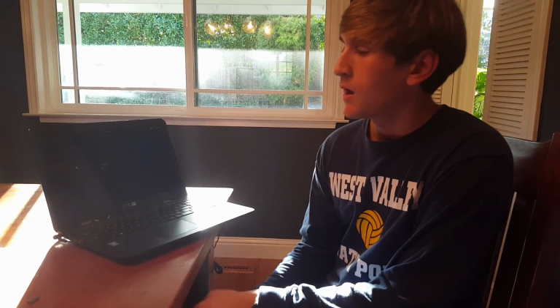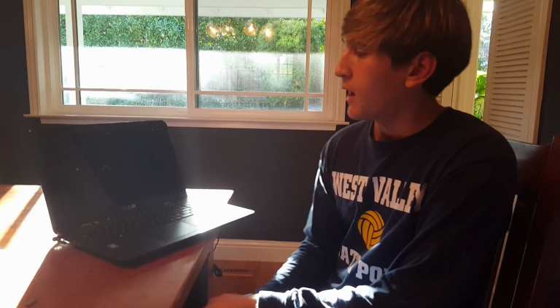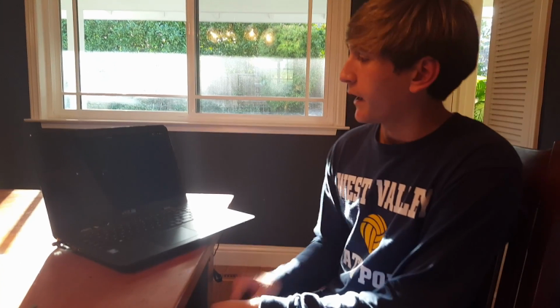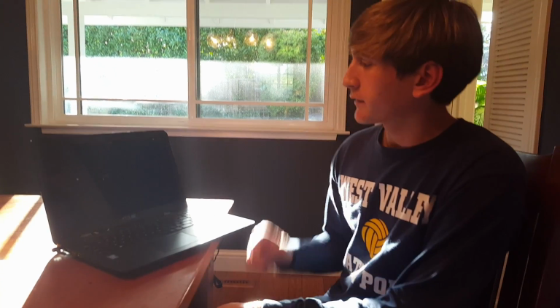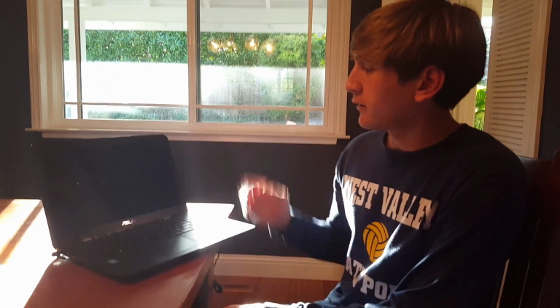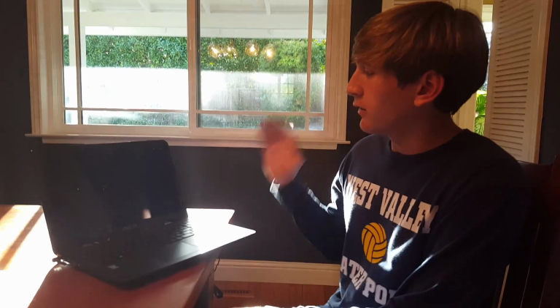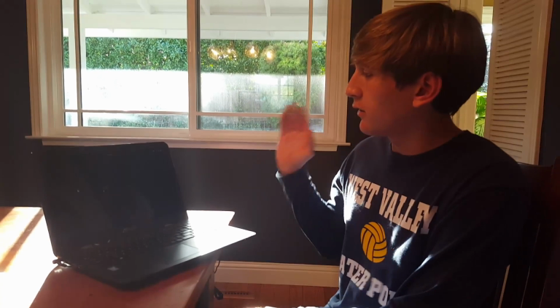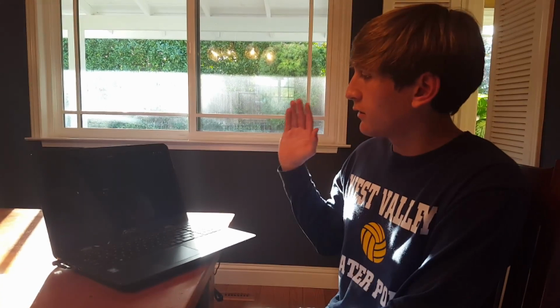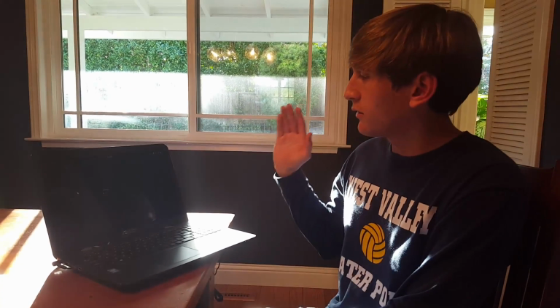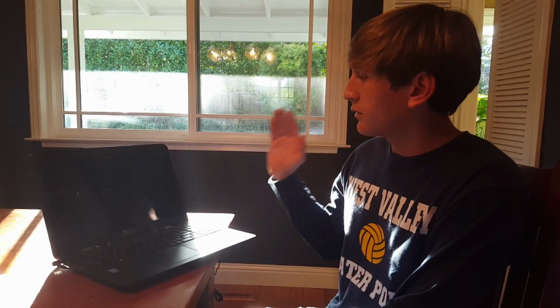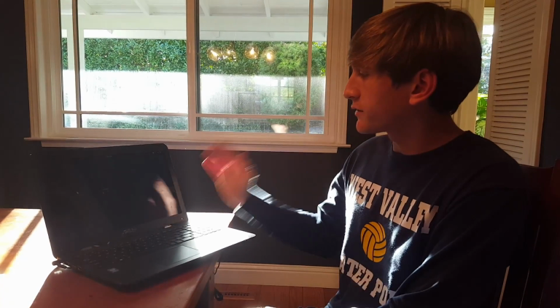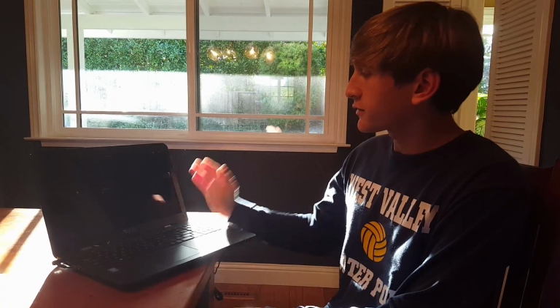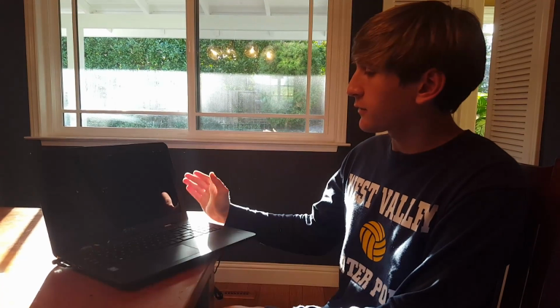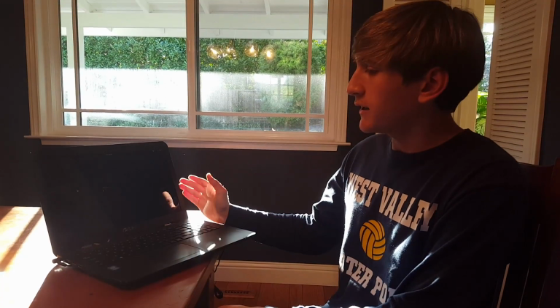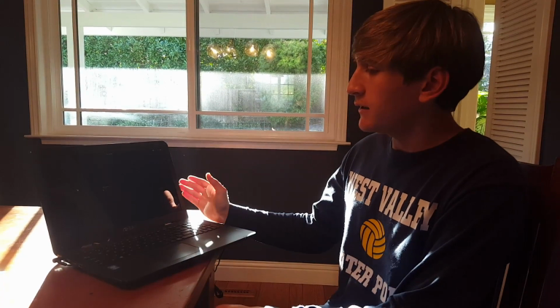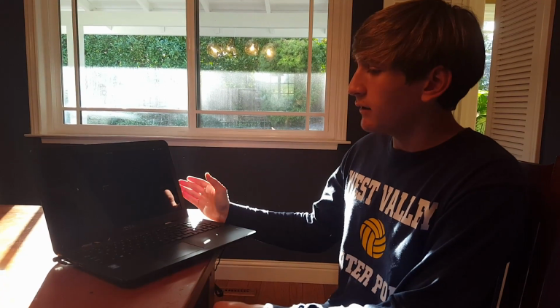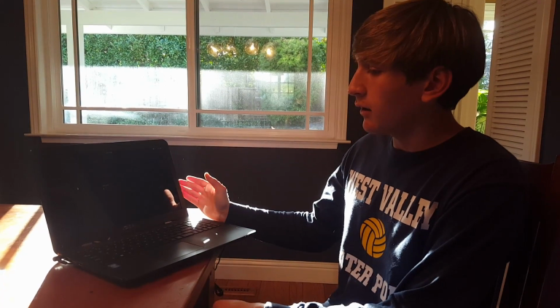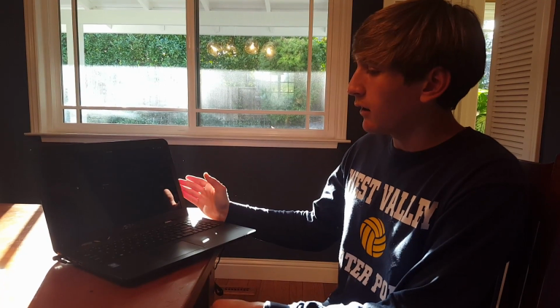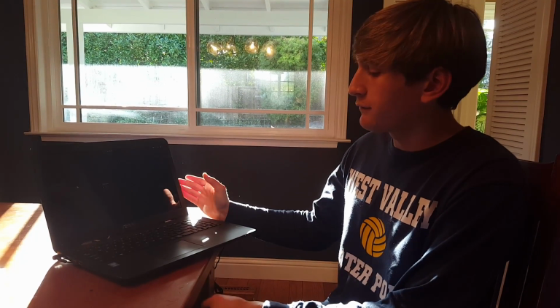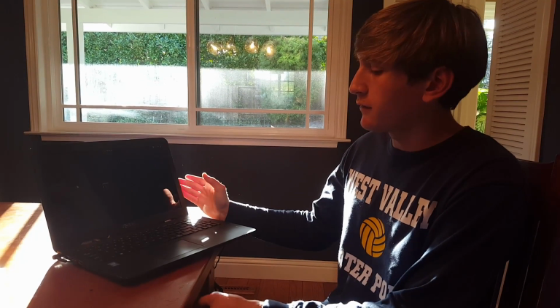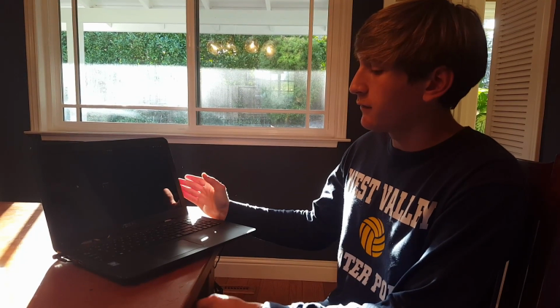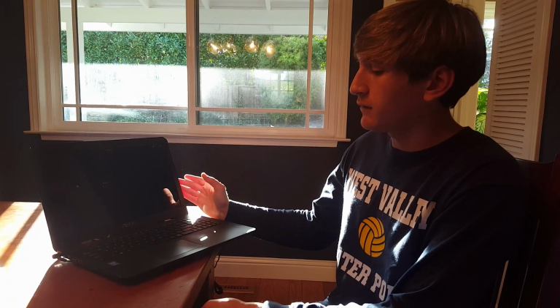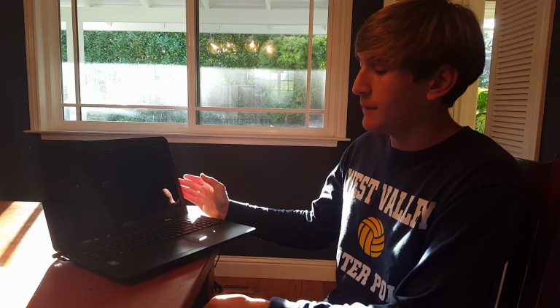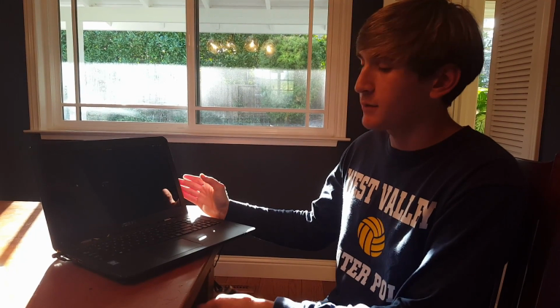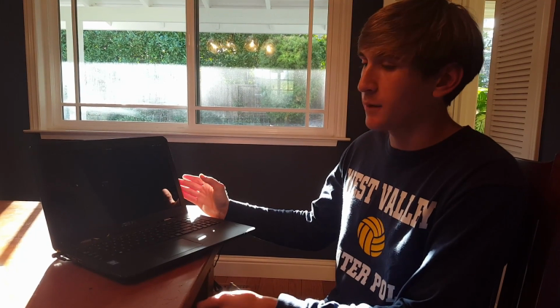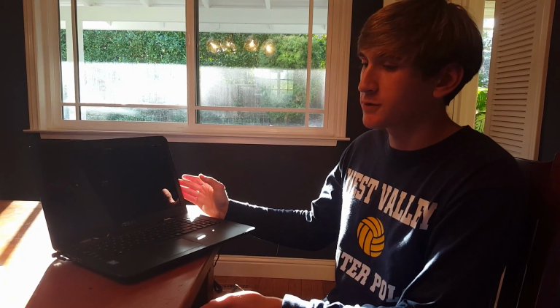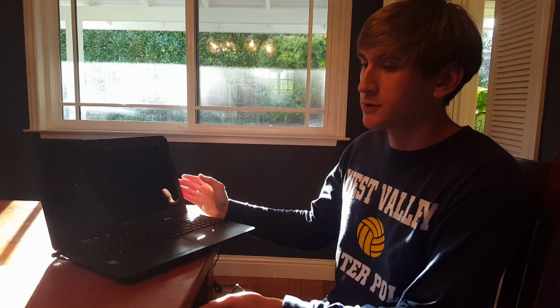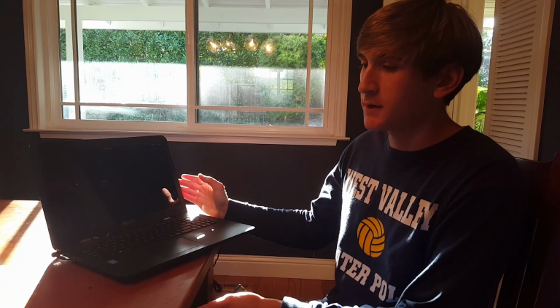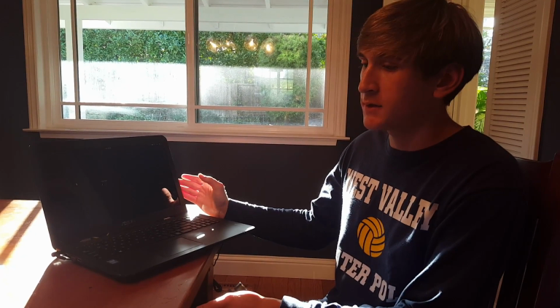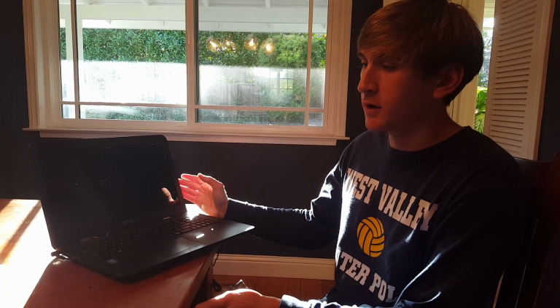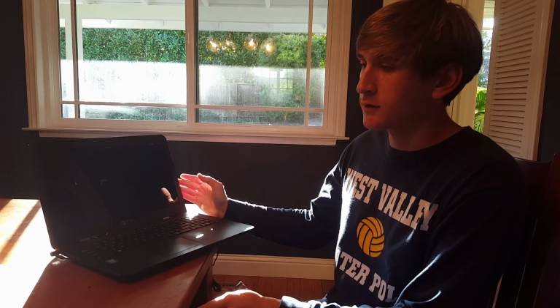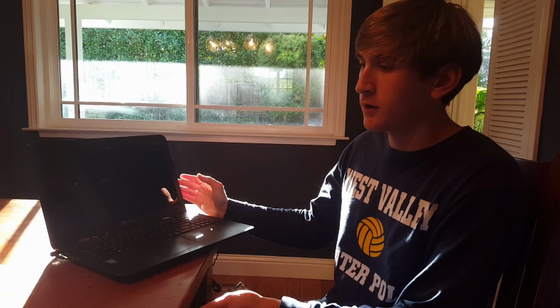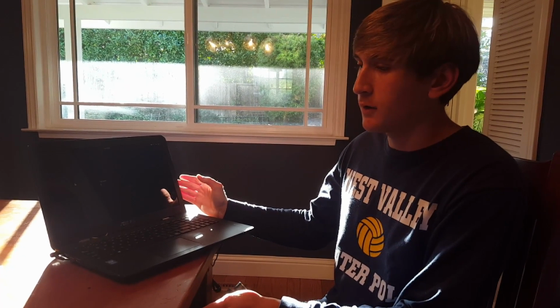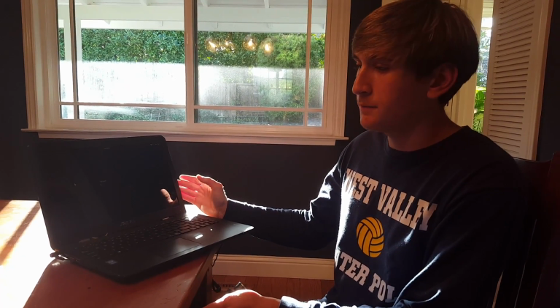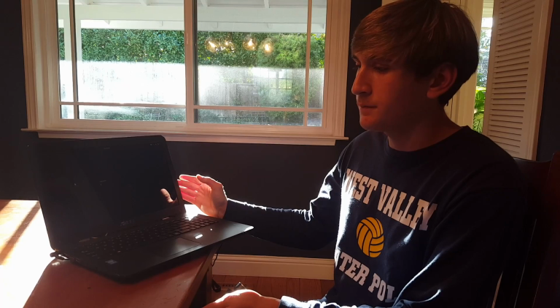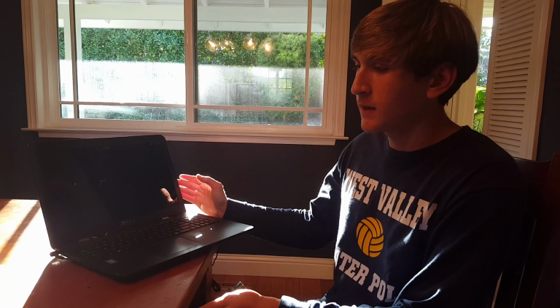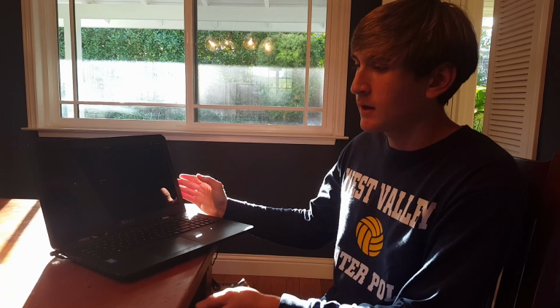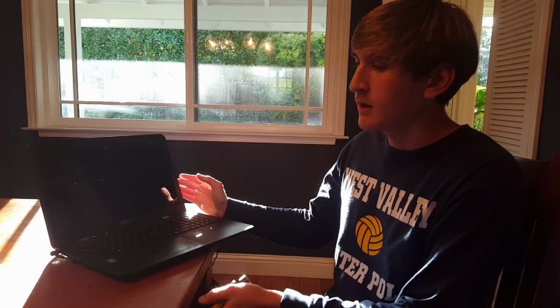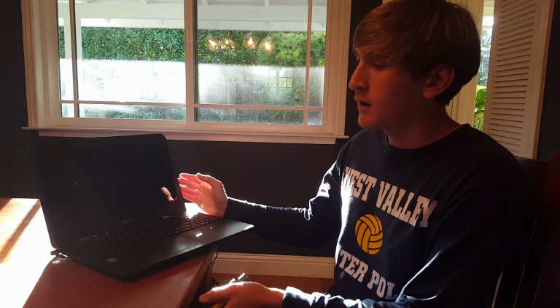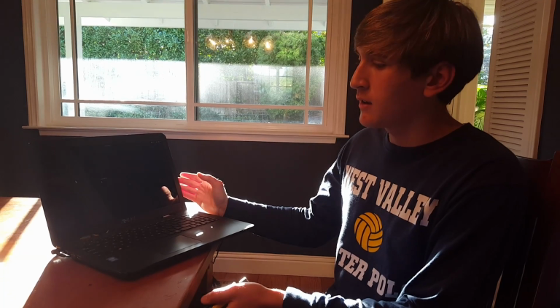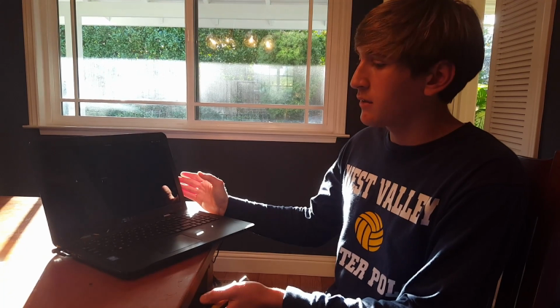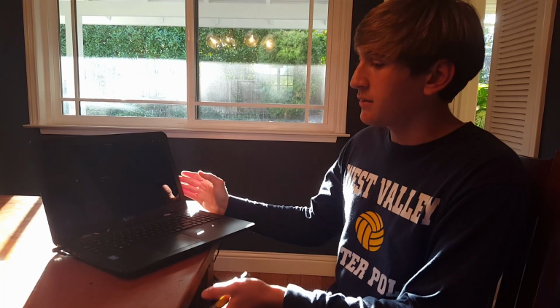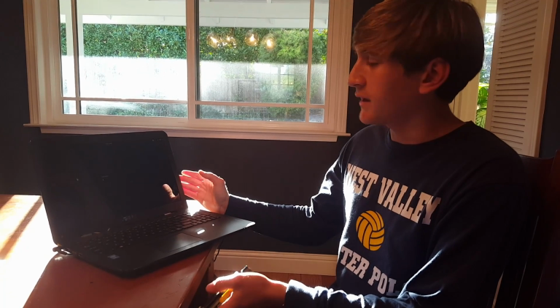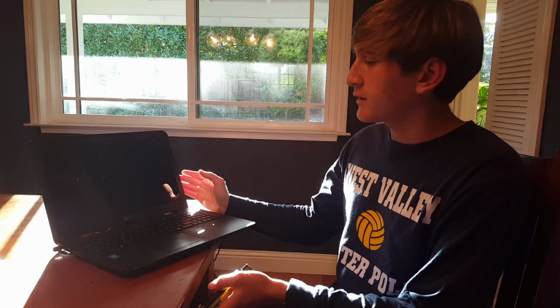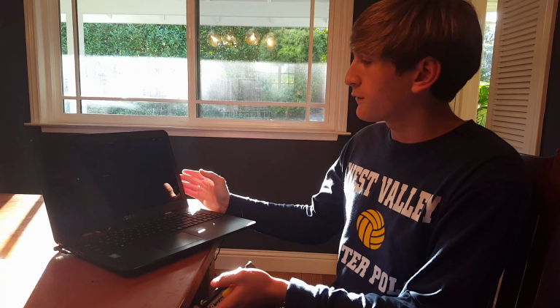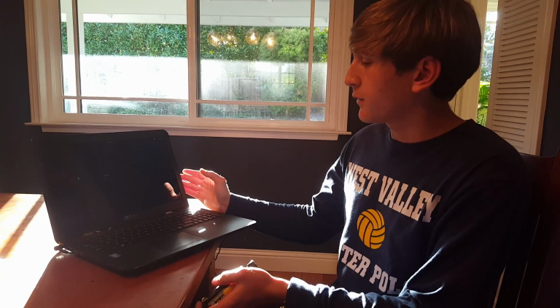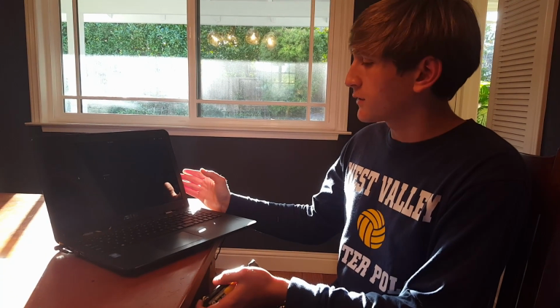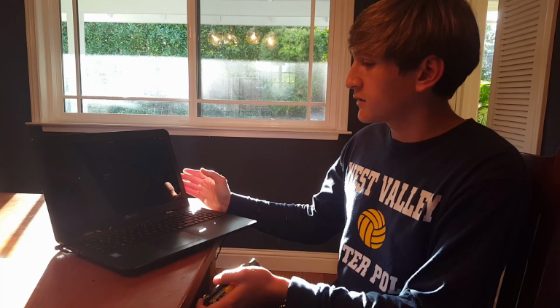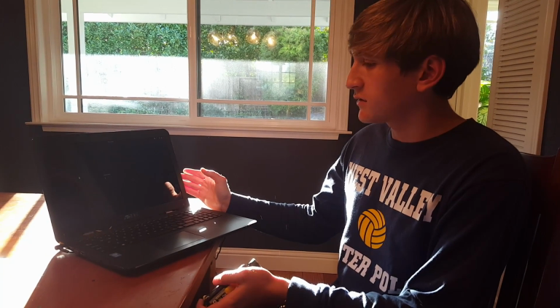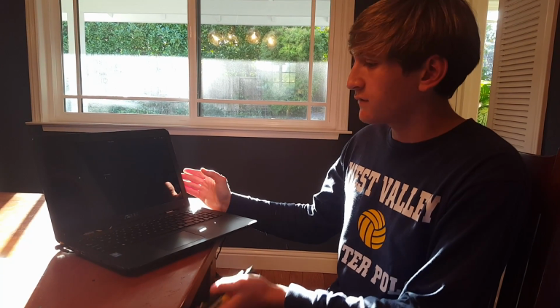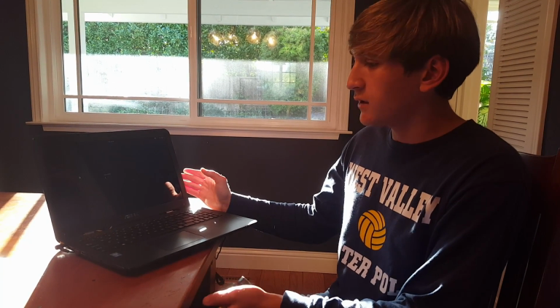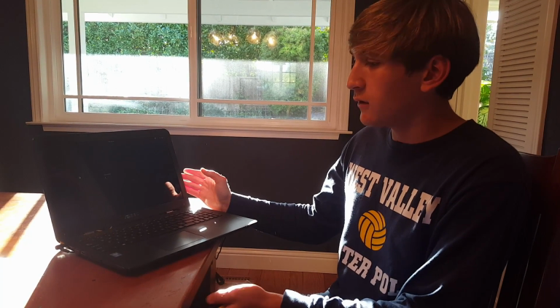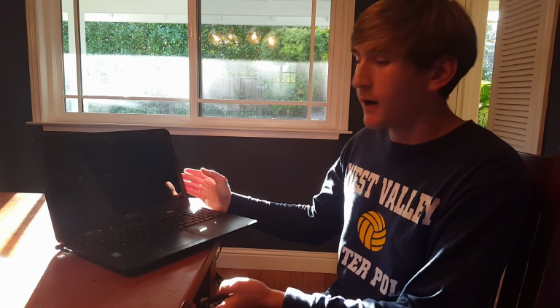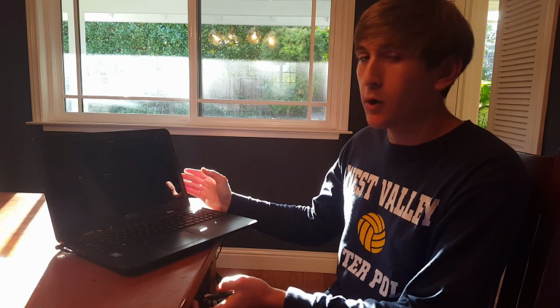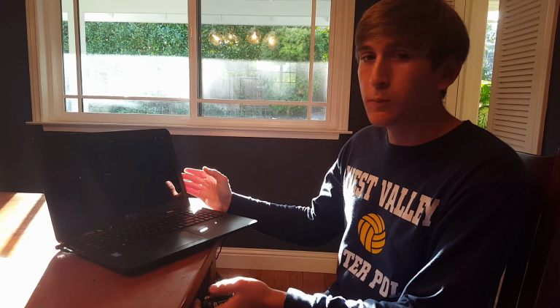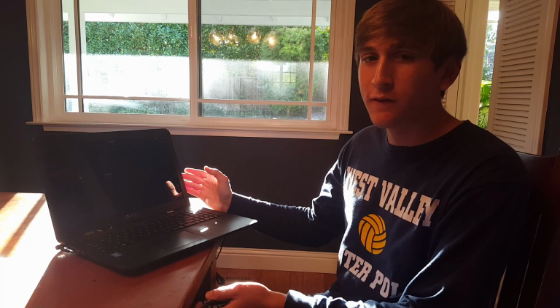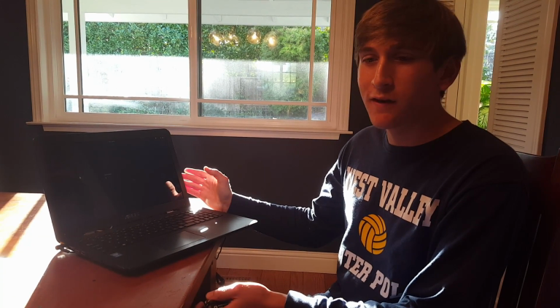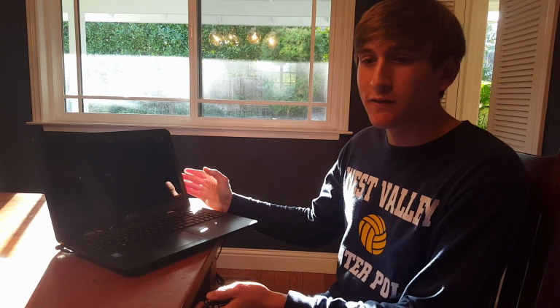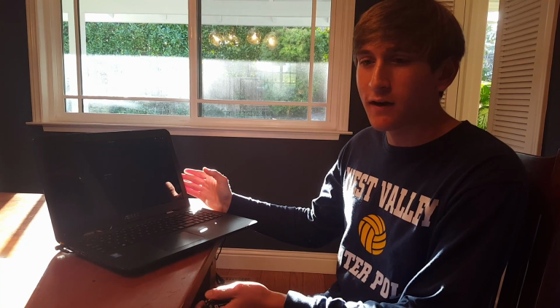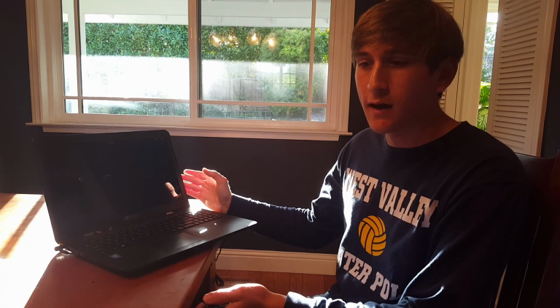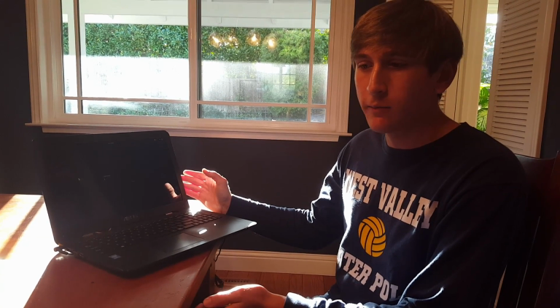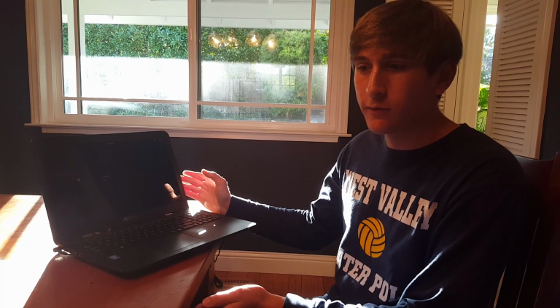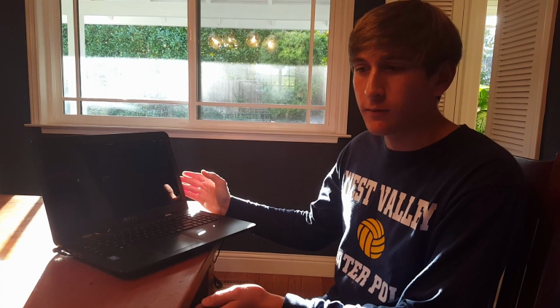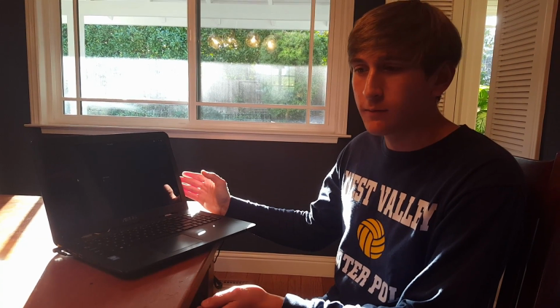I got the screen off of LaptopScreen.com. Thank you for watching this video. I hope you found it very helpful.